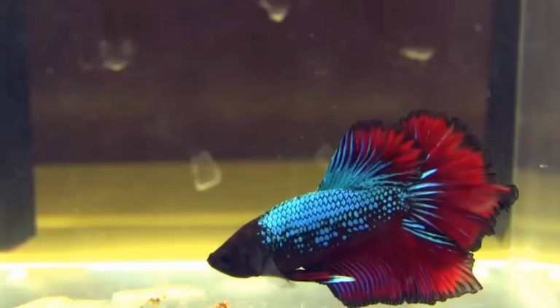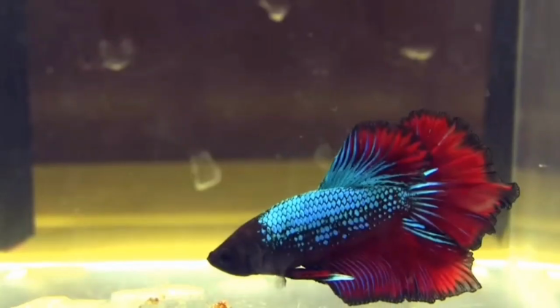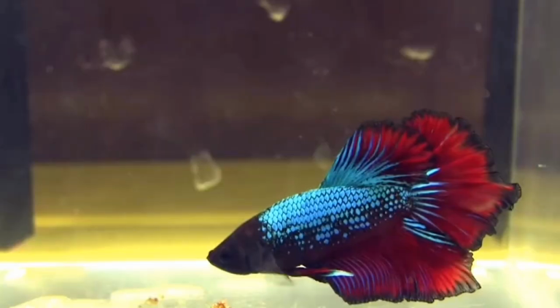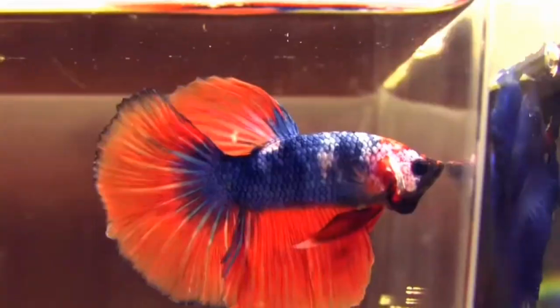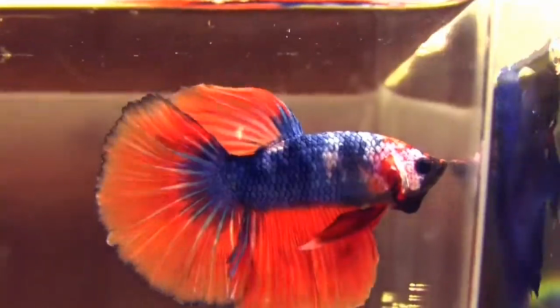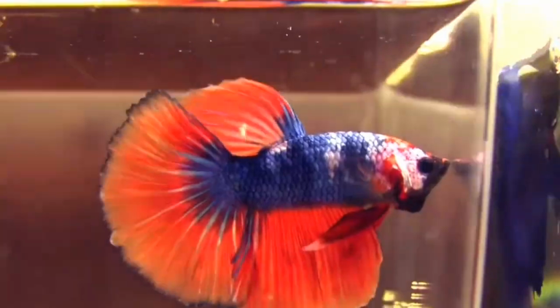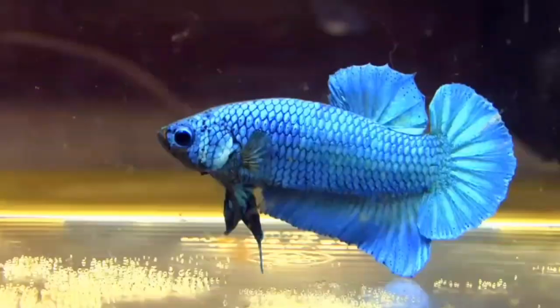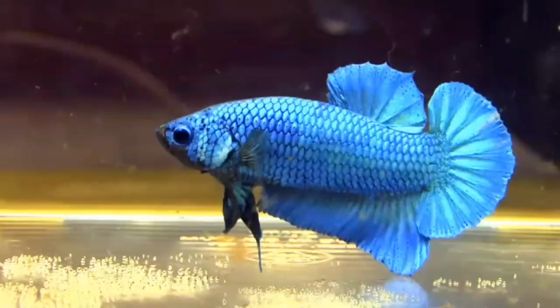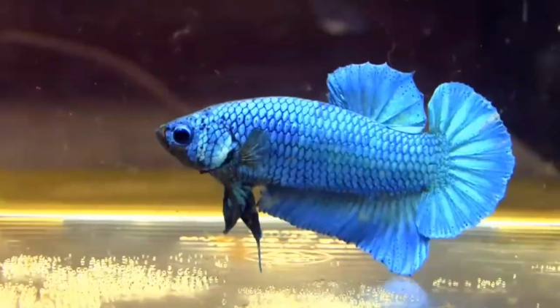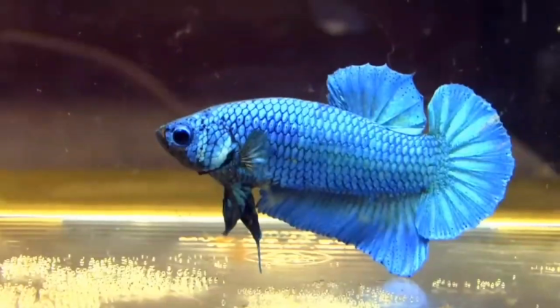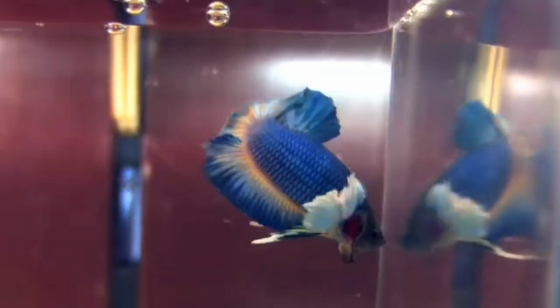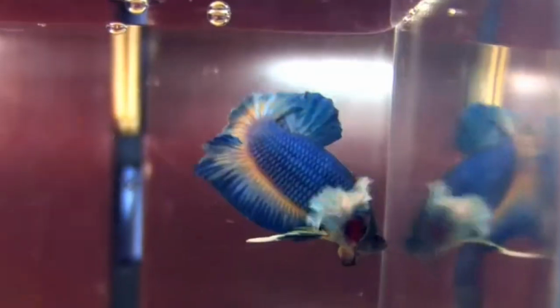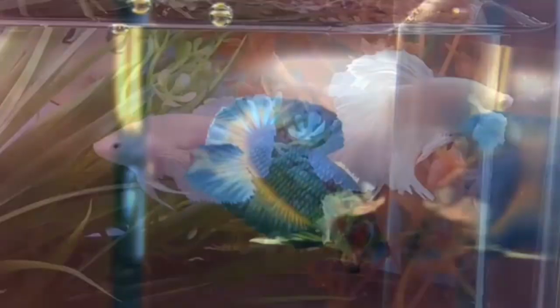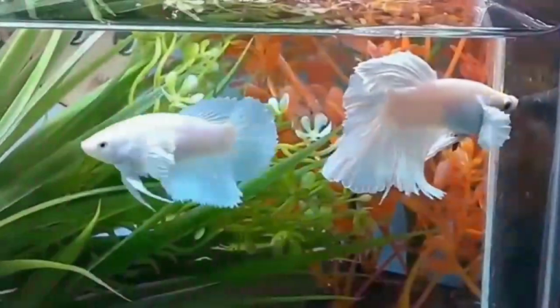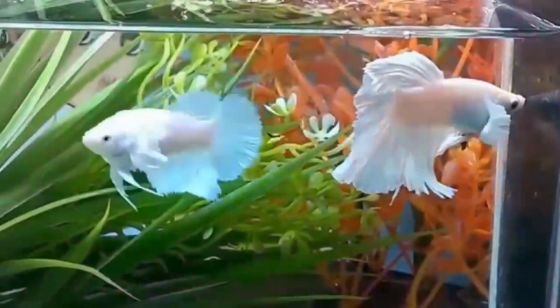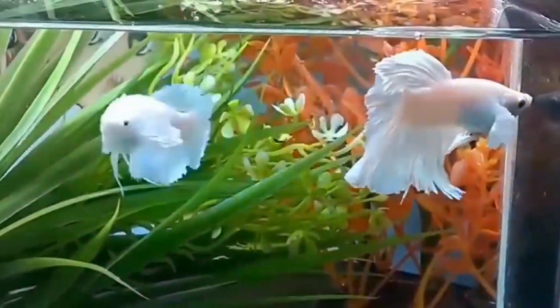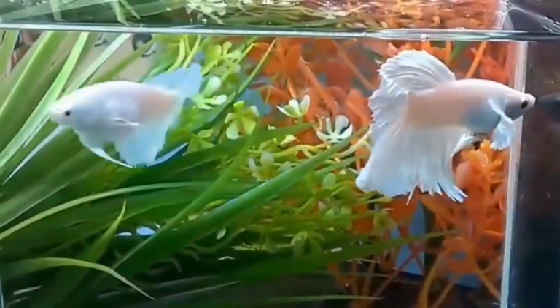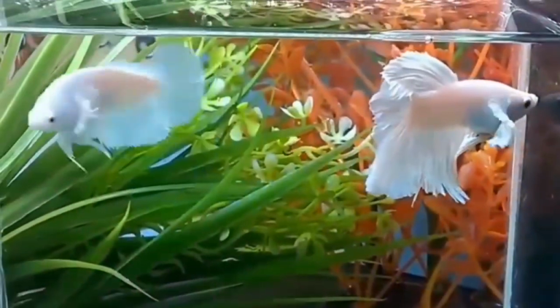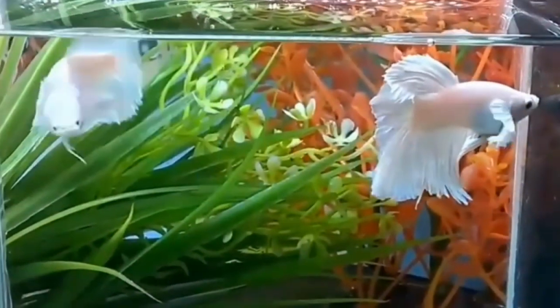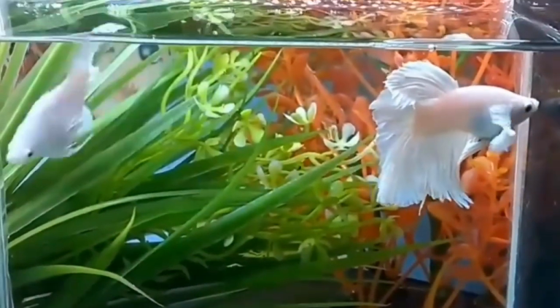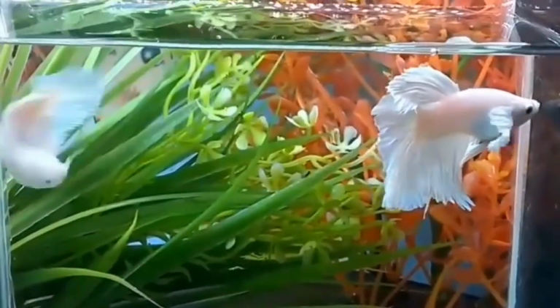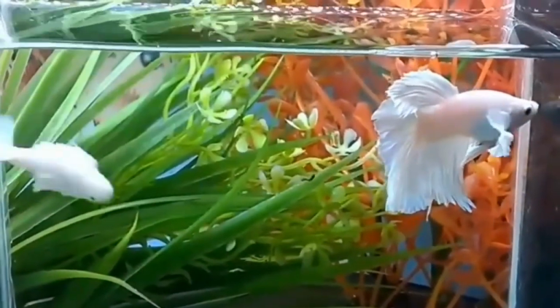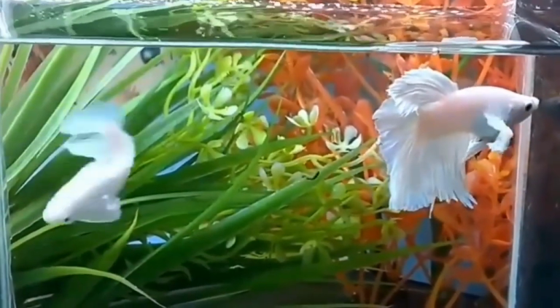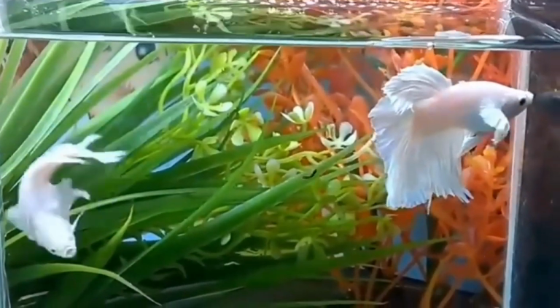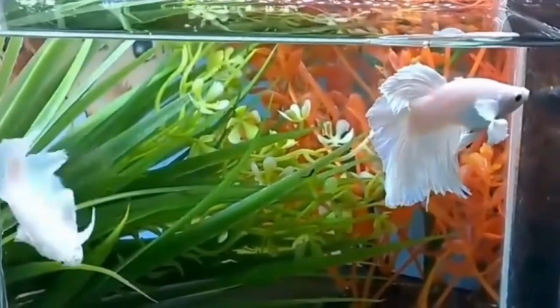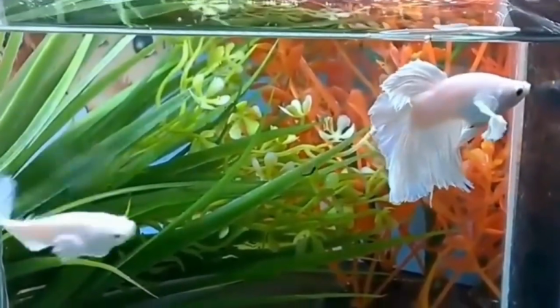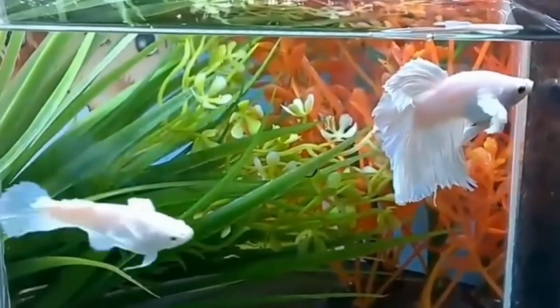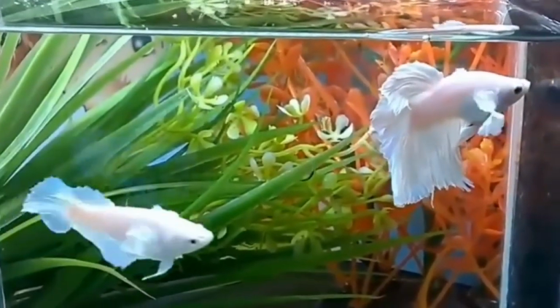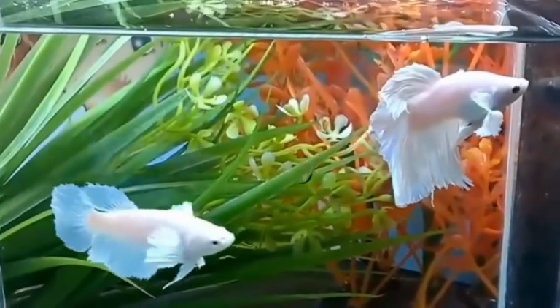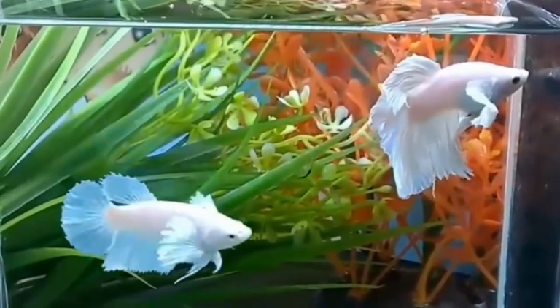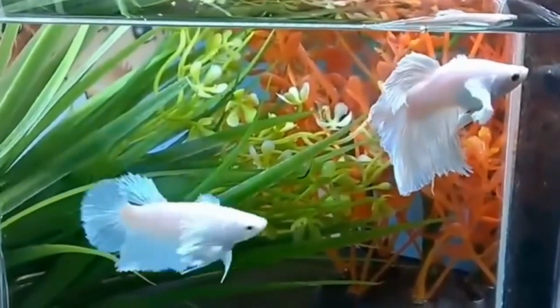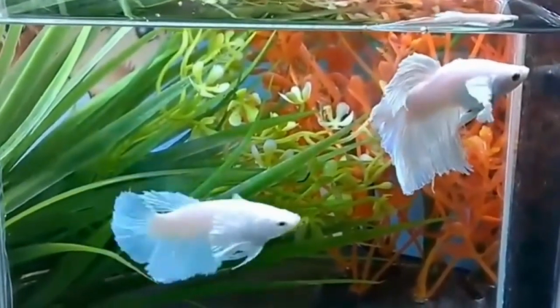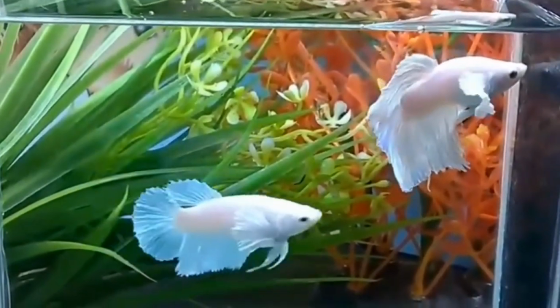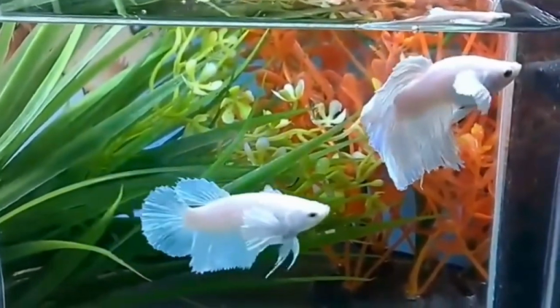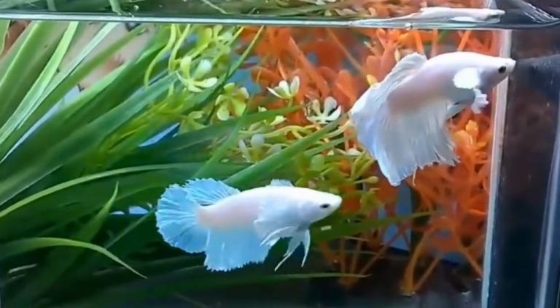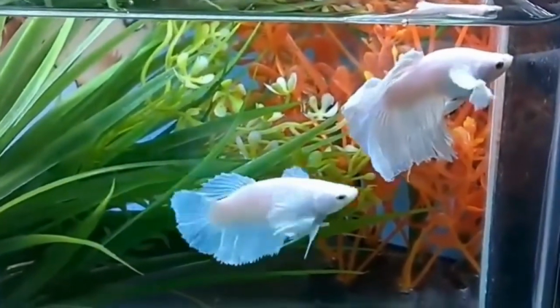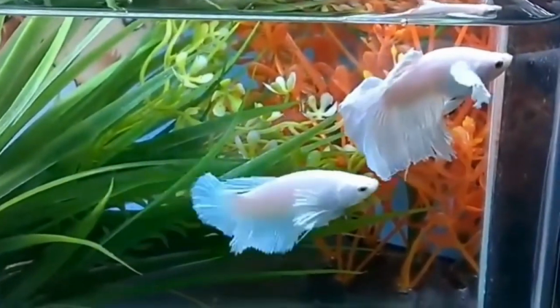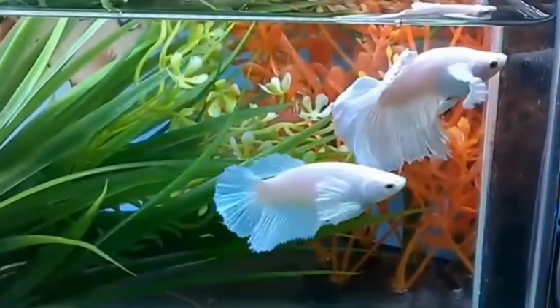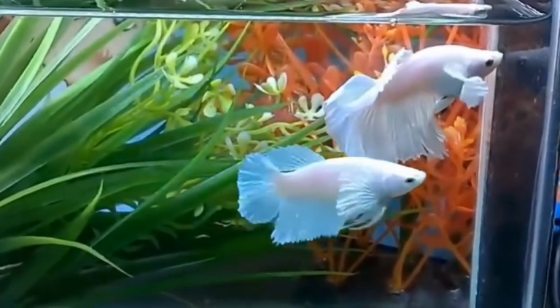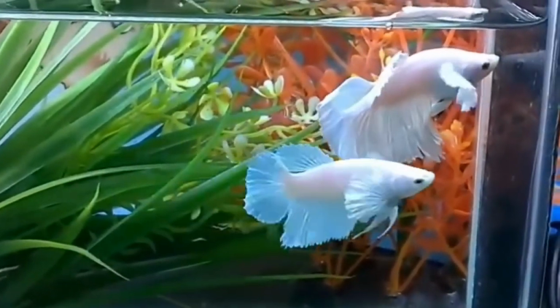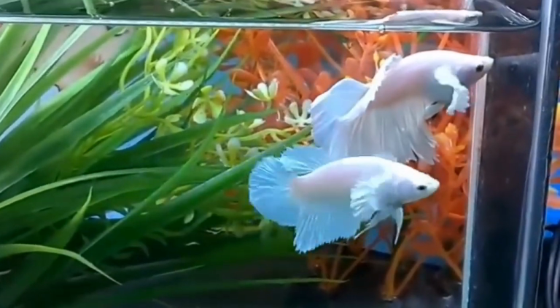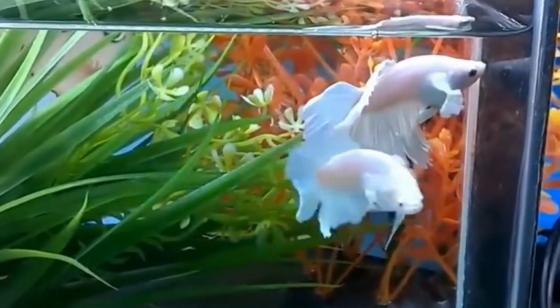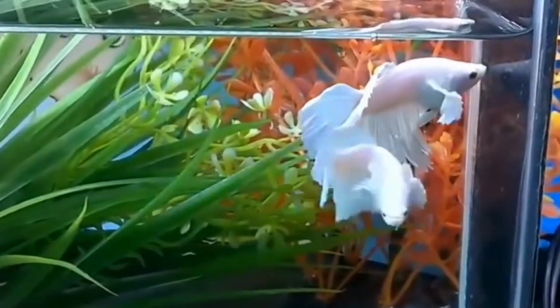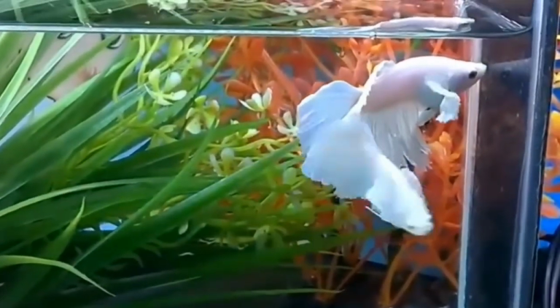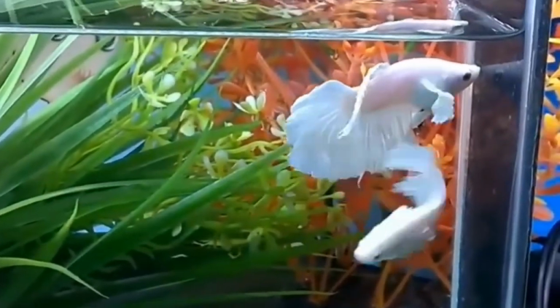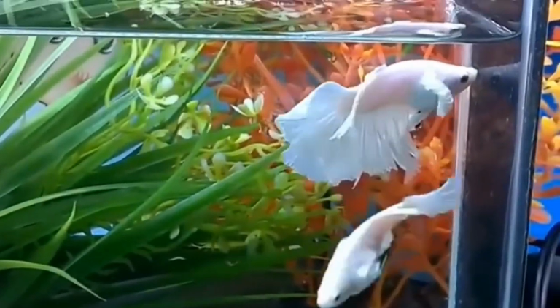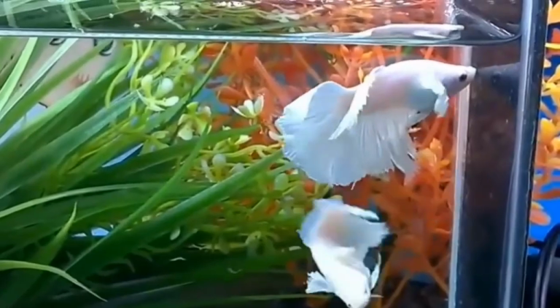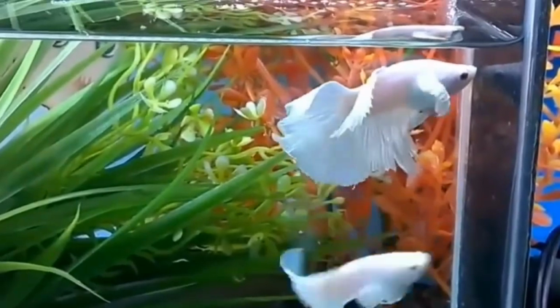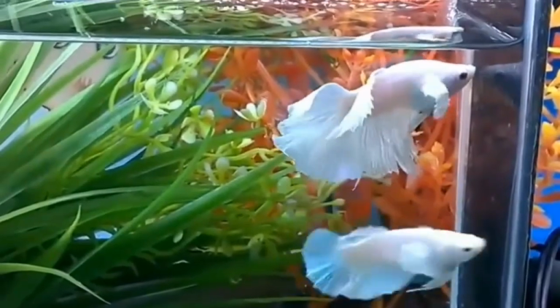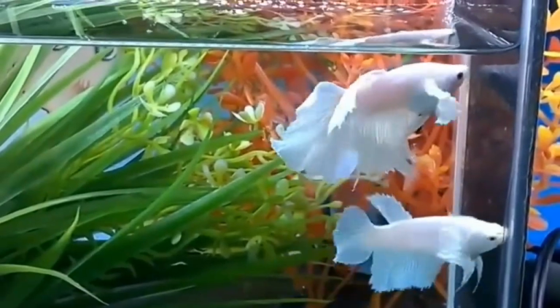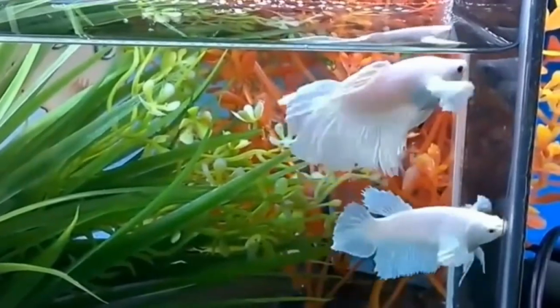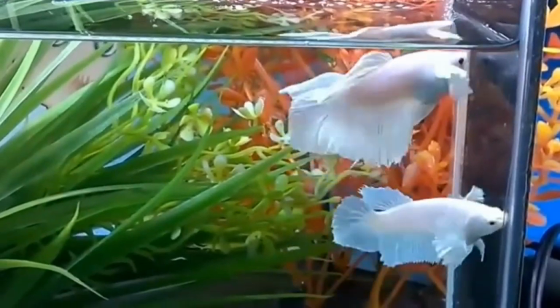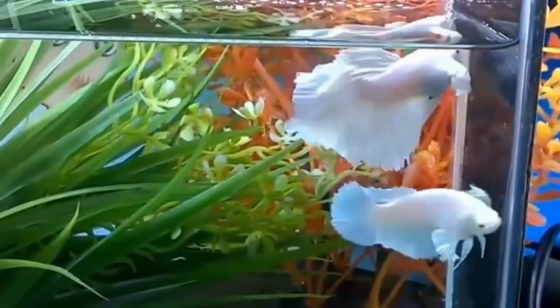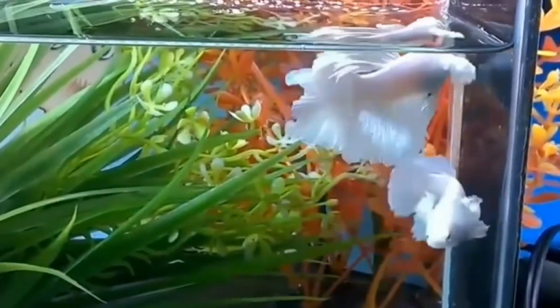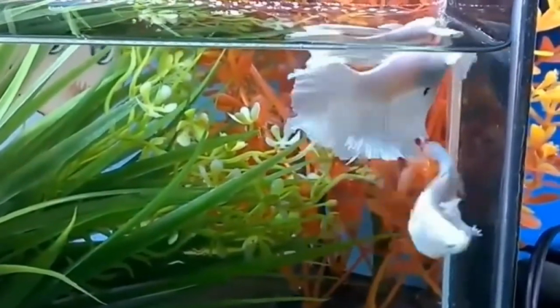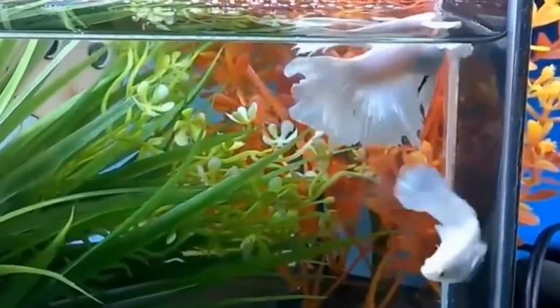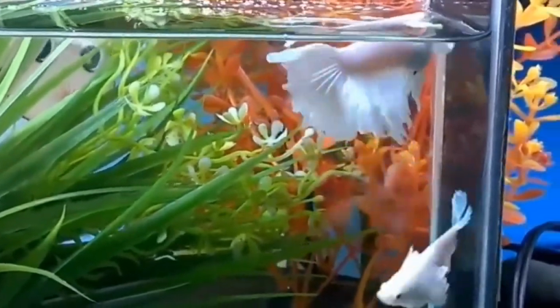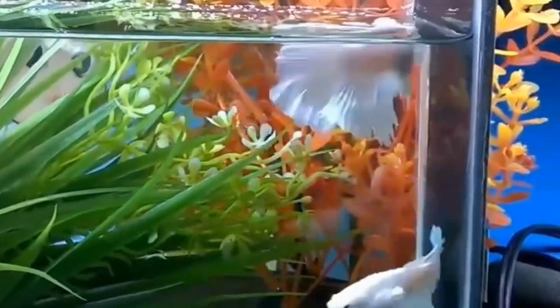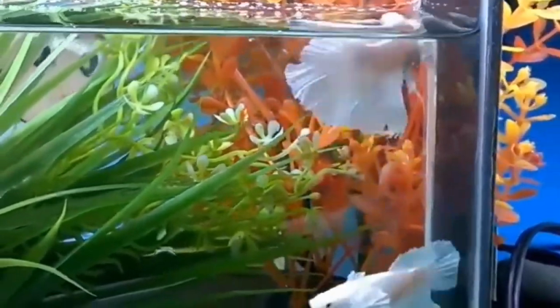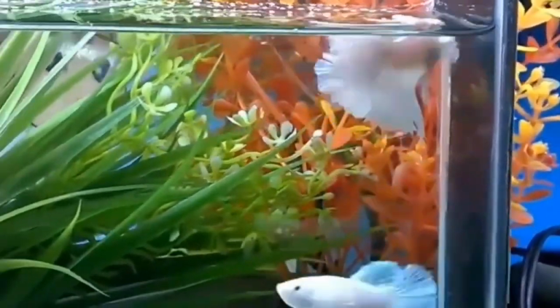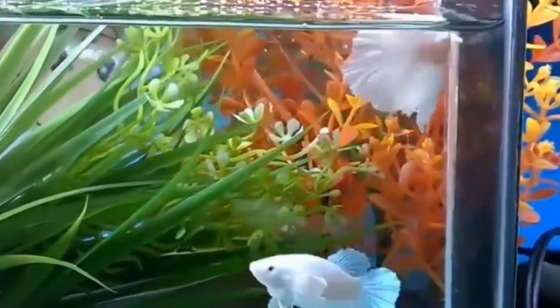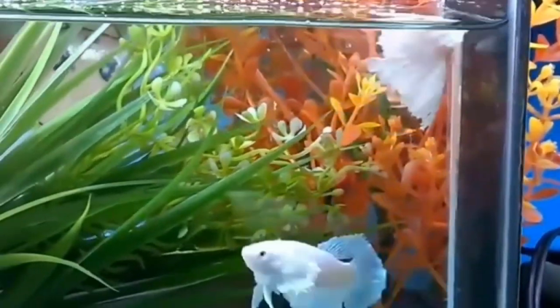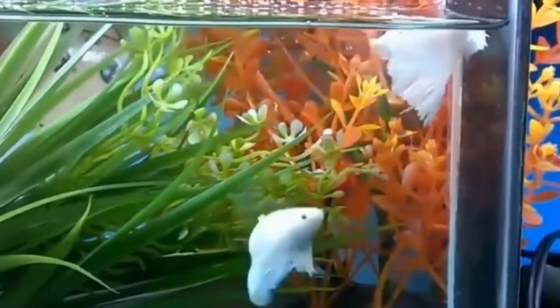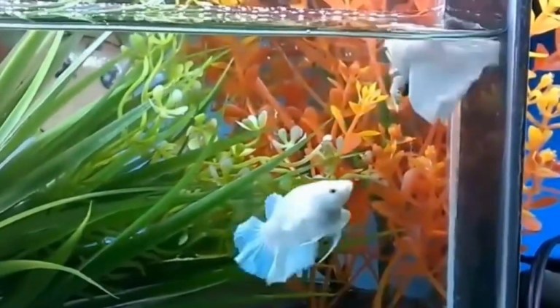This is a good beginner fish, so you can try it. What you should know is that the betta fish is kept in a small tank, and they have any fish in the tank alone.